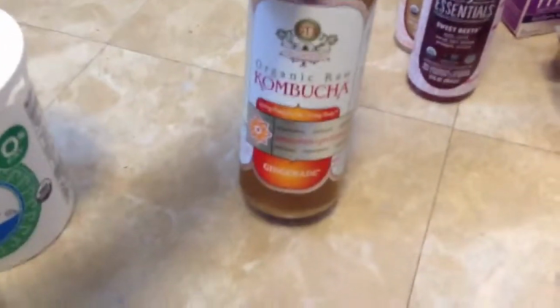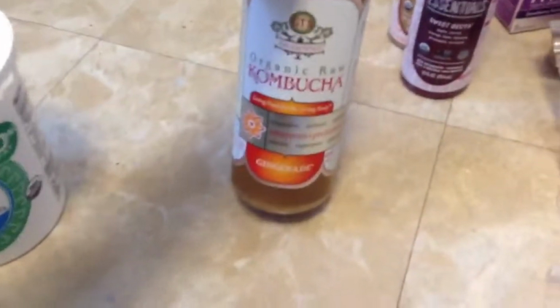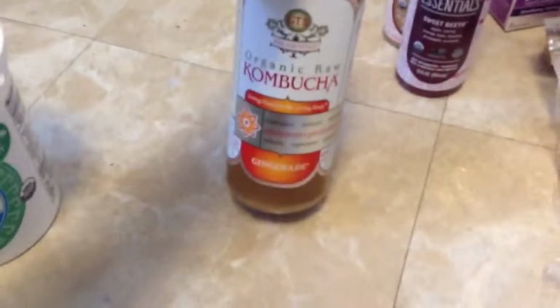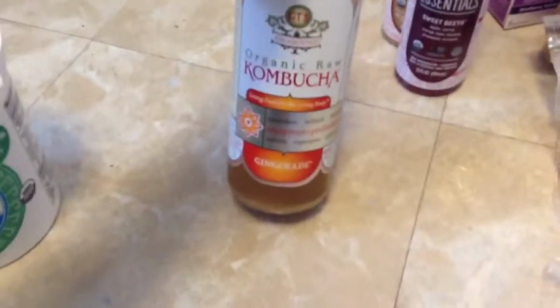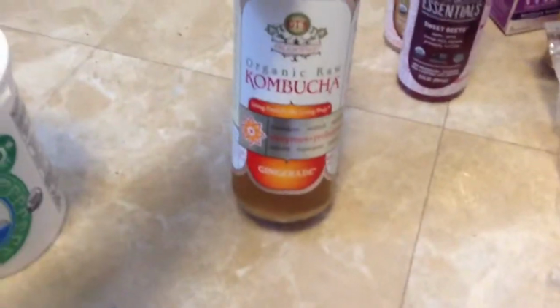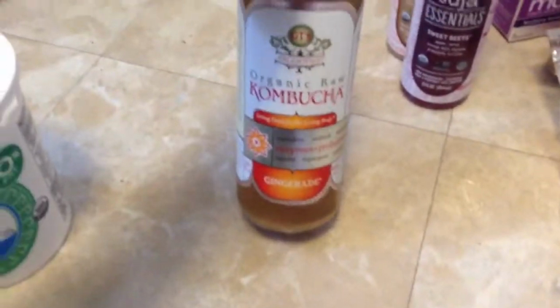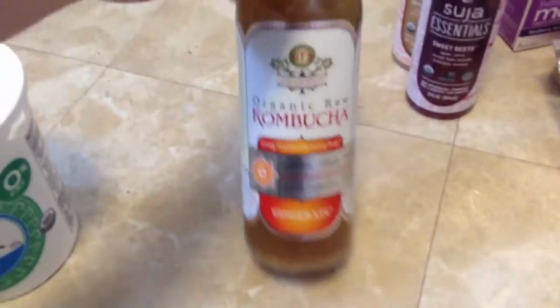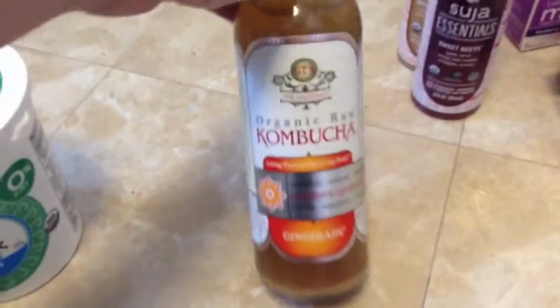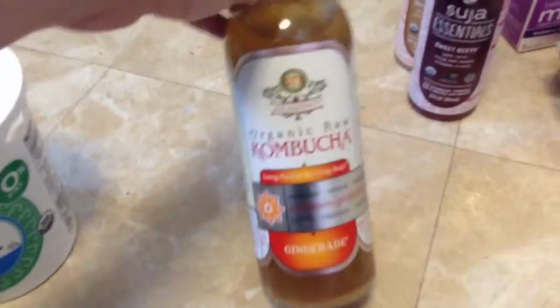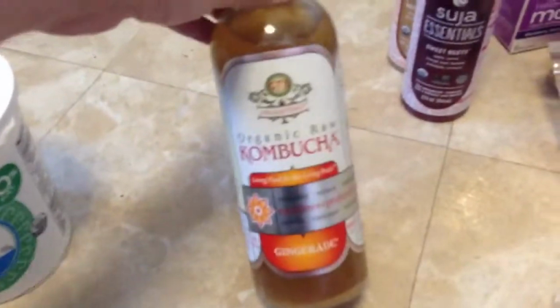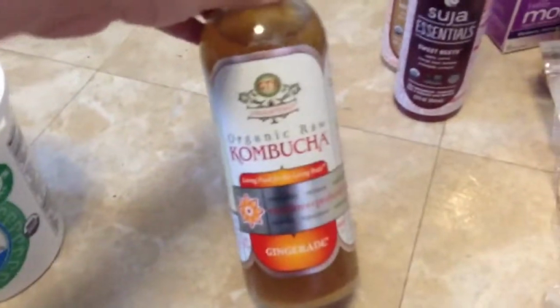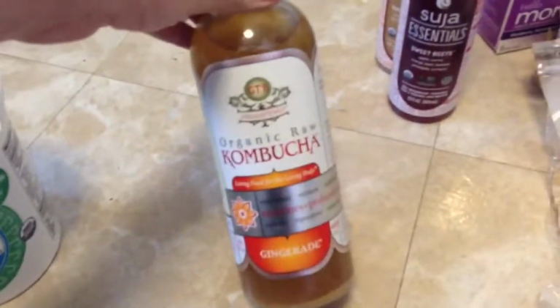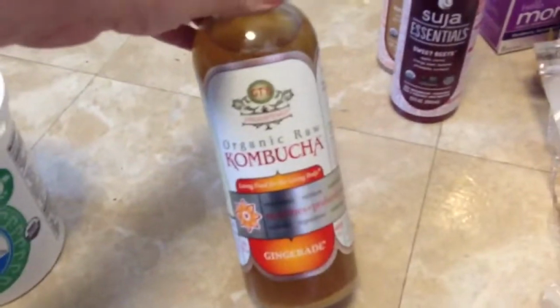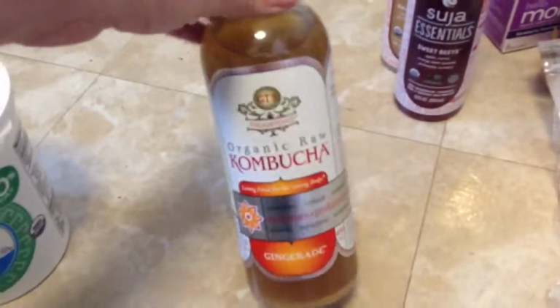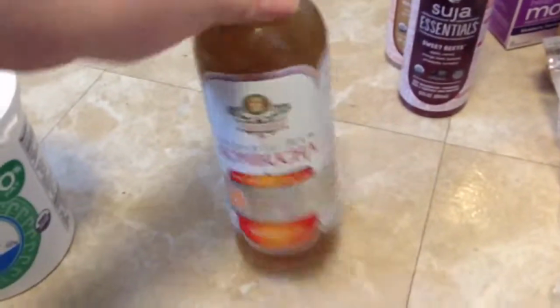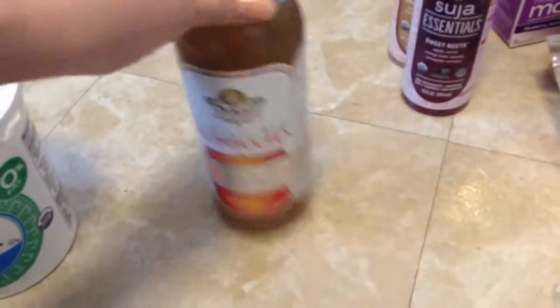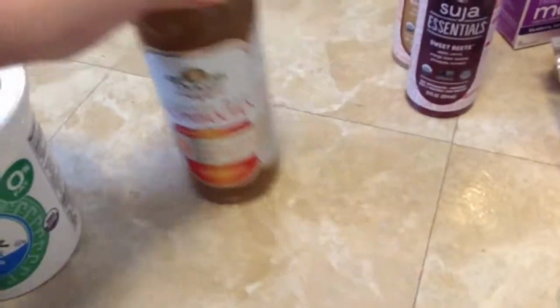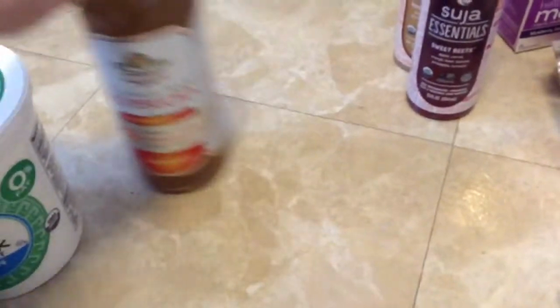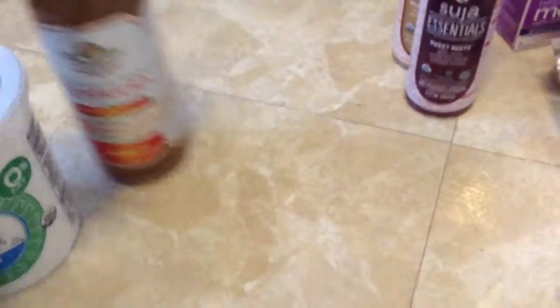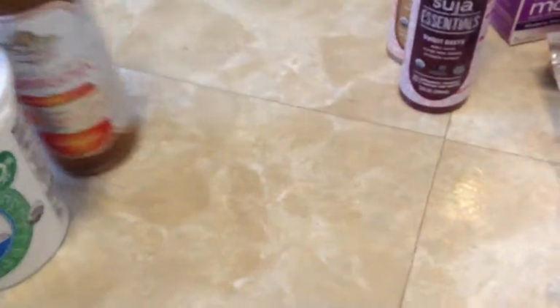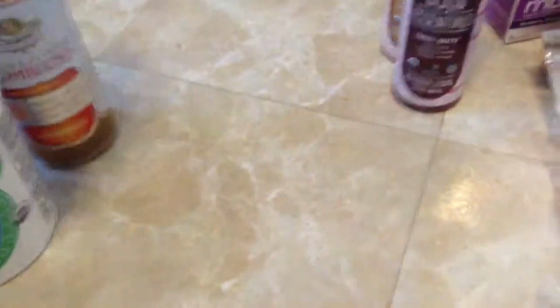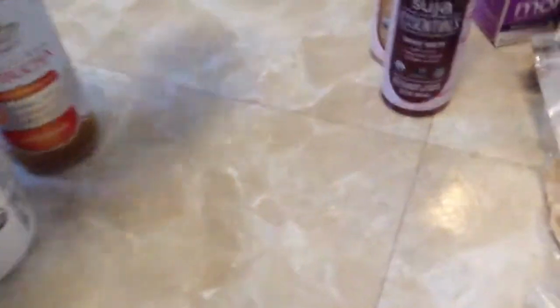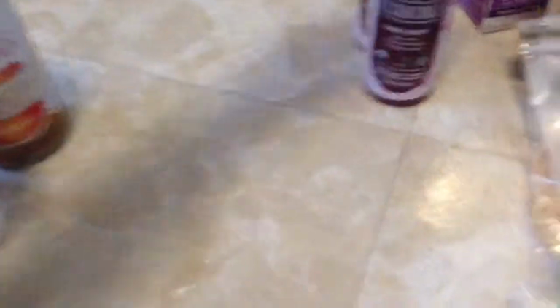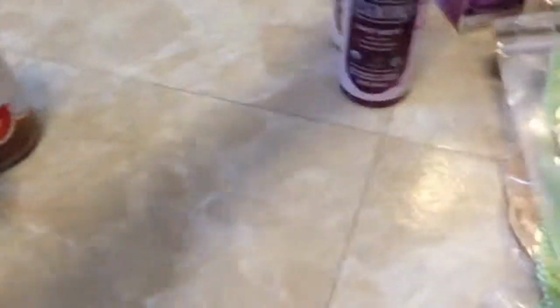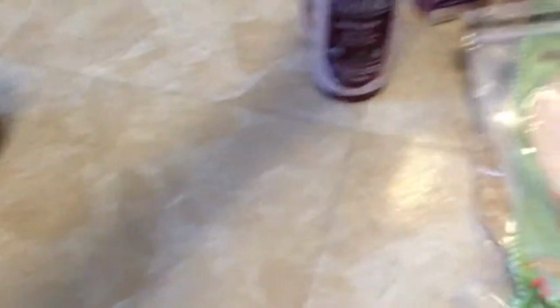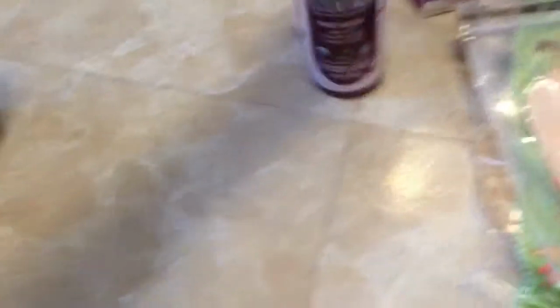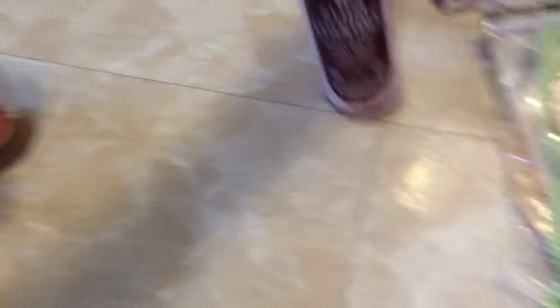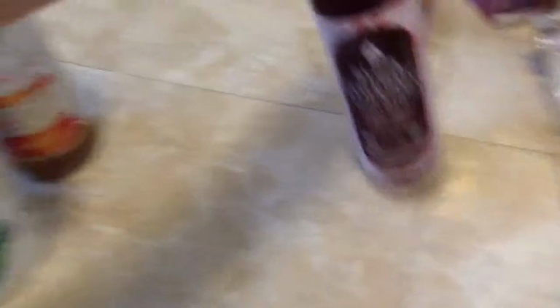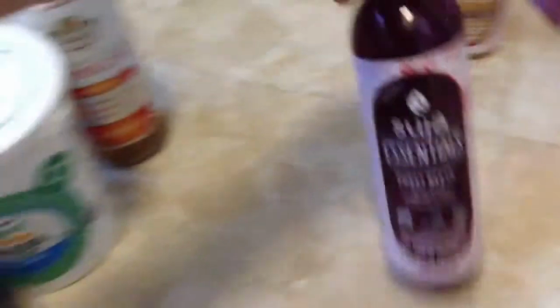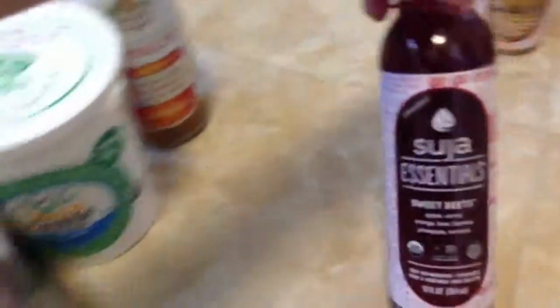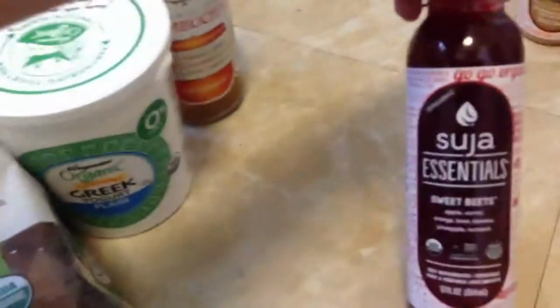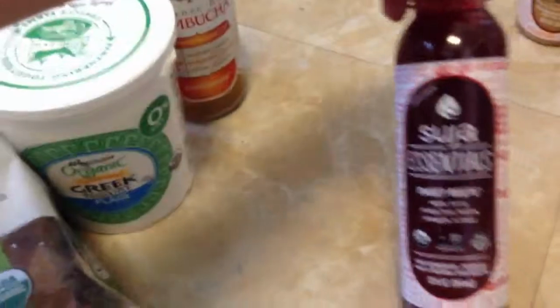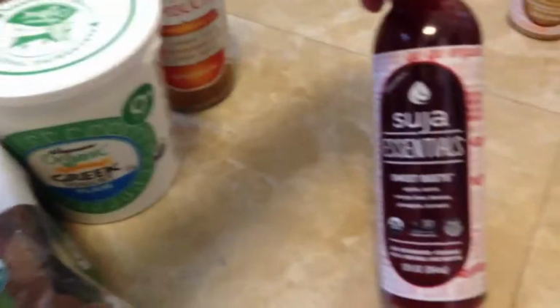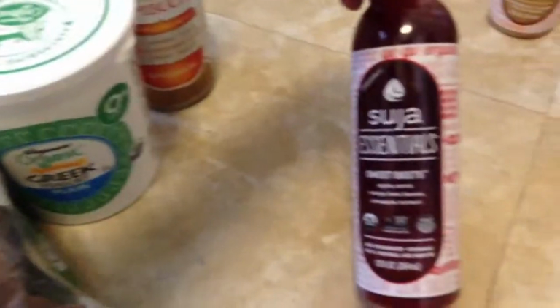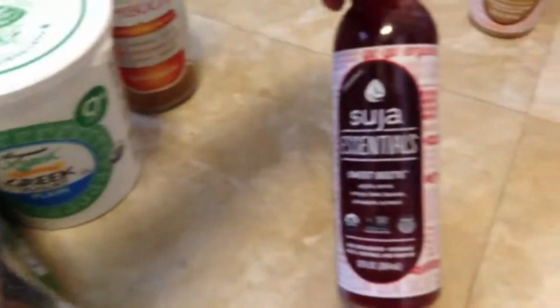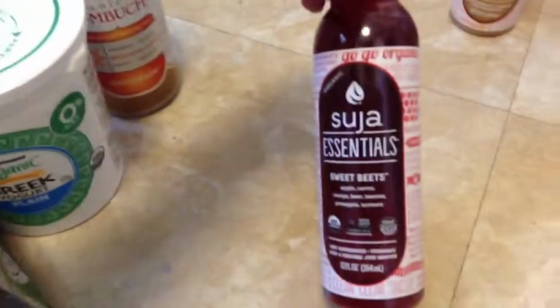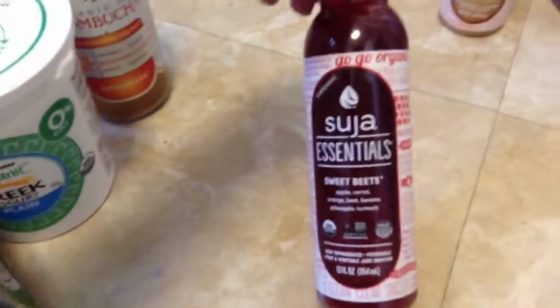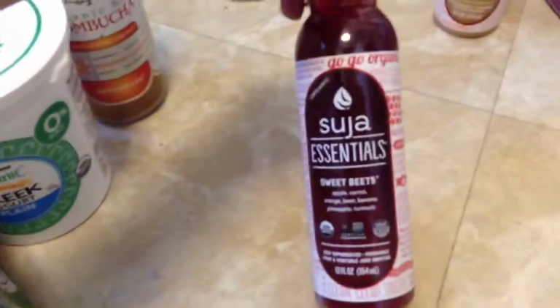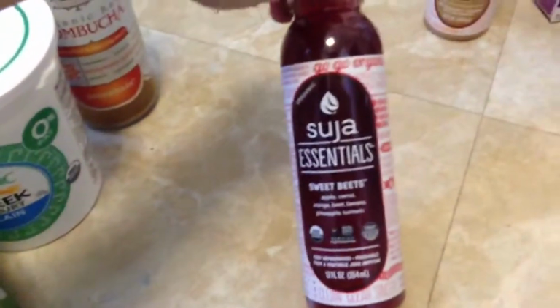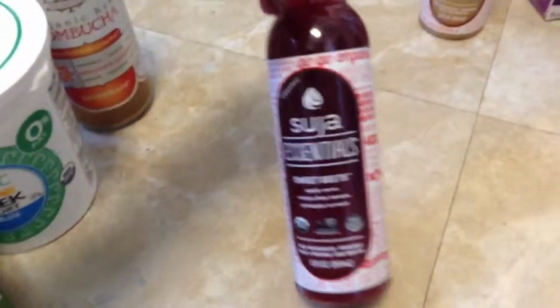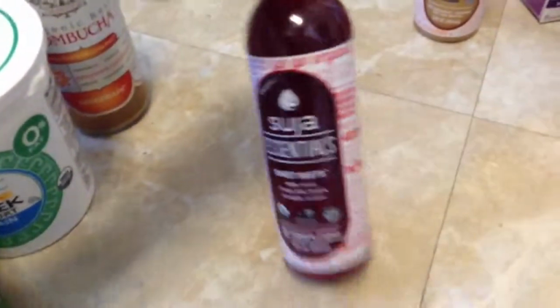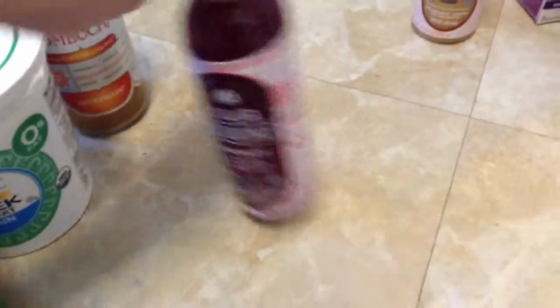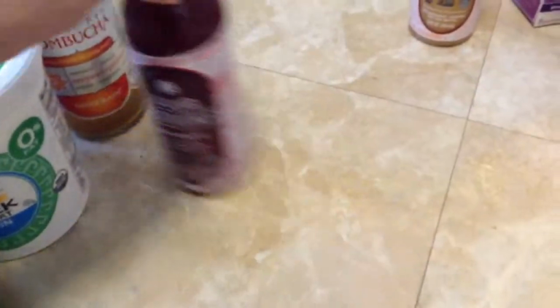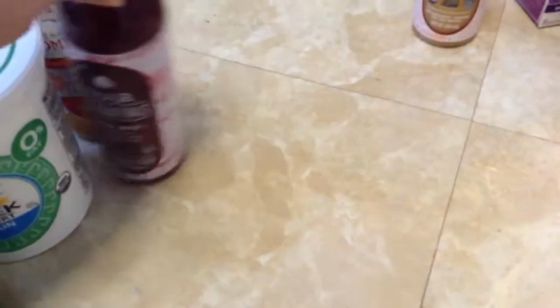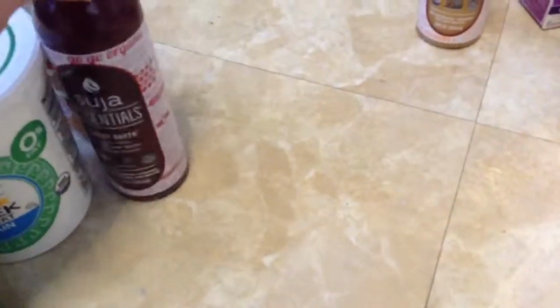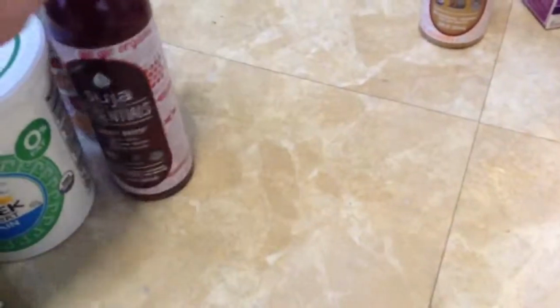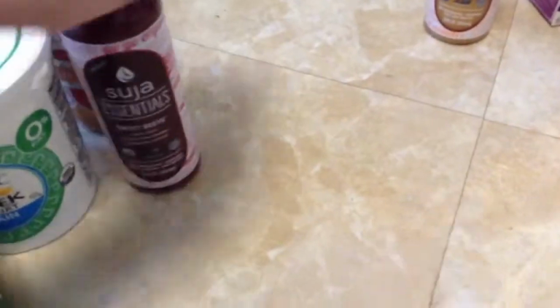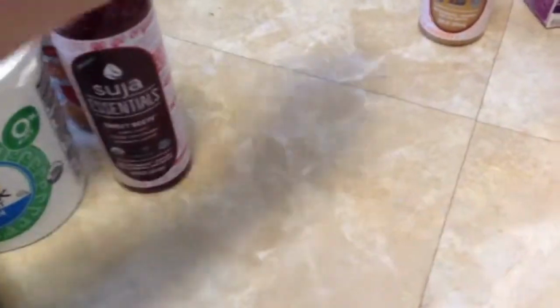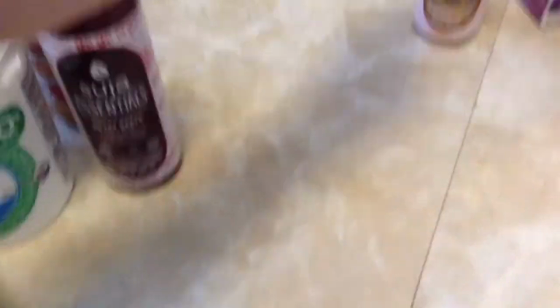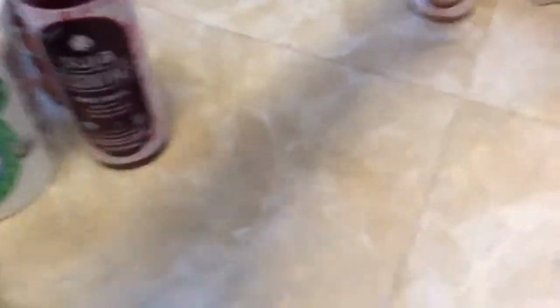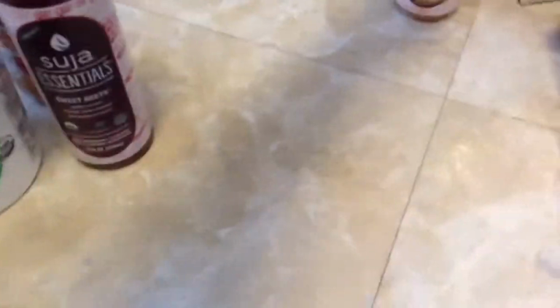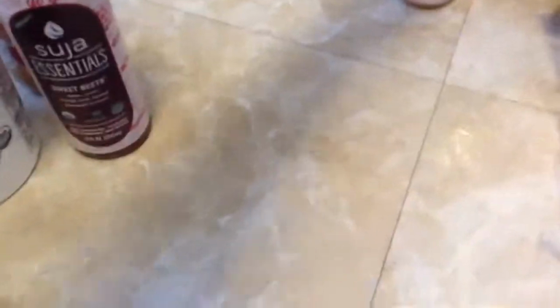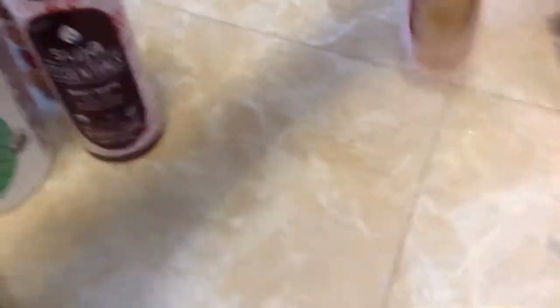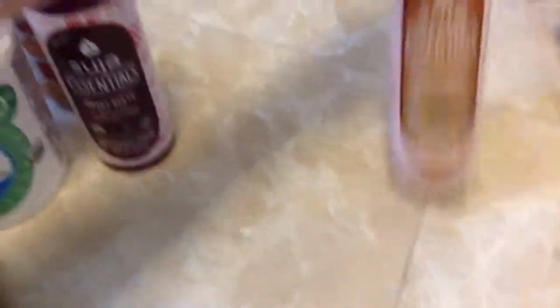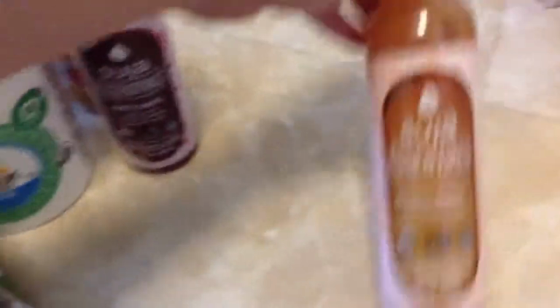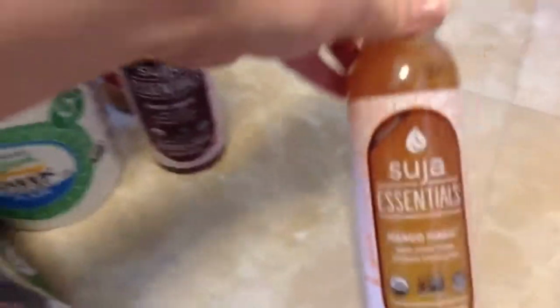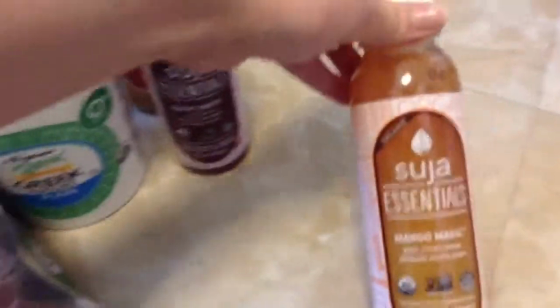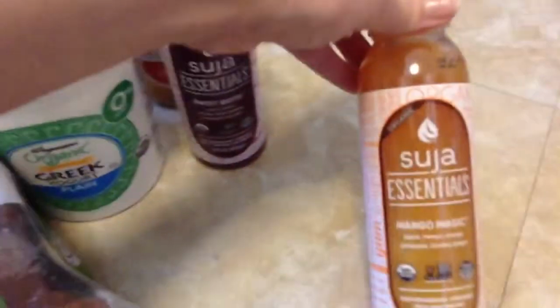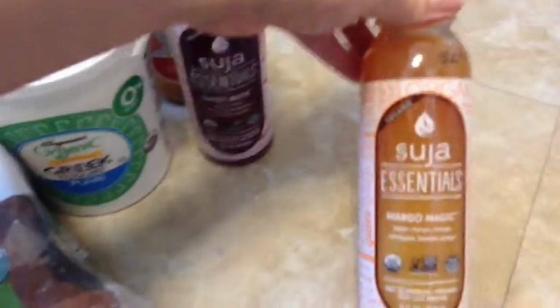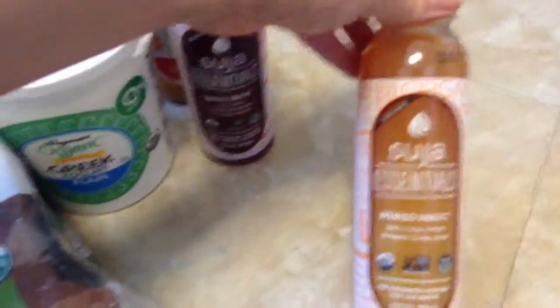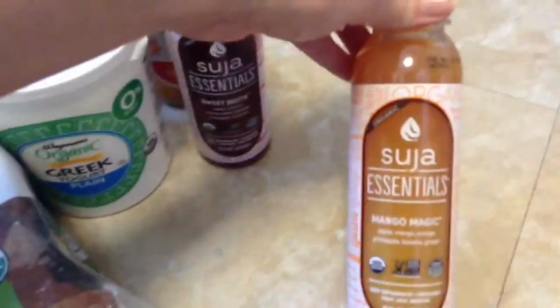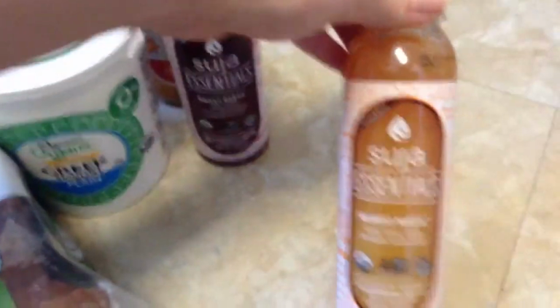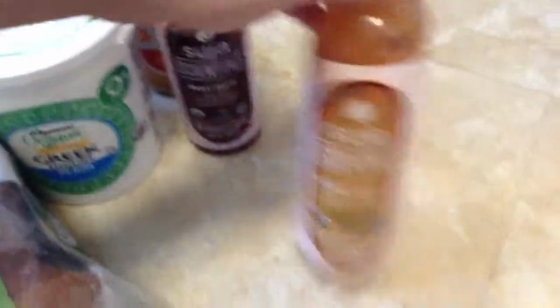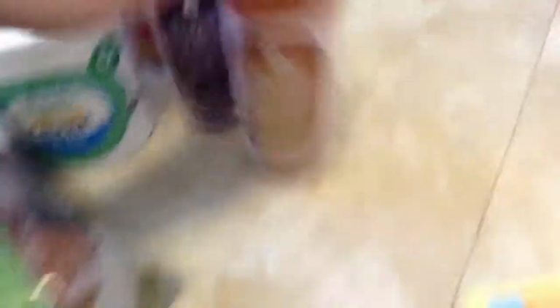So we got one kombucha, and I got two of these Sujas. I love these Sujas. They're expensive, but so good.